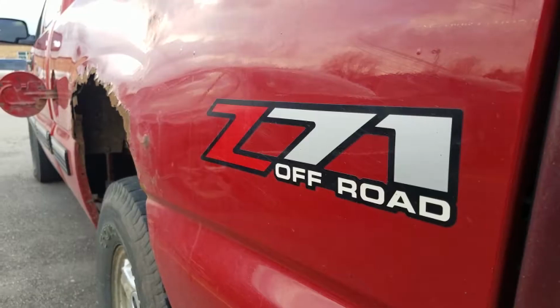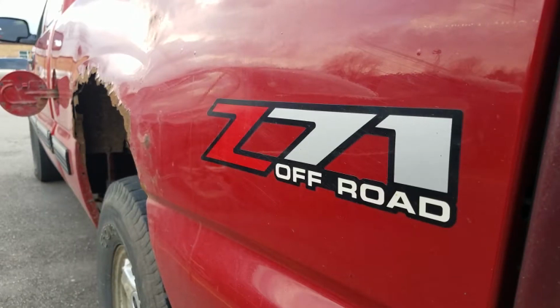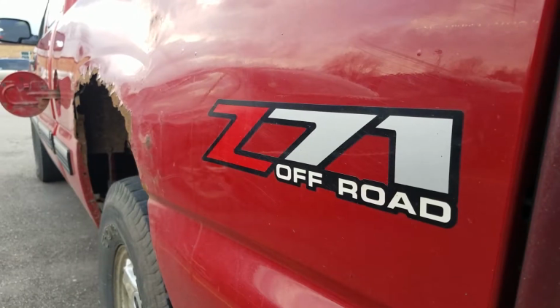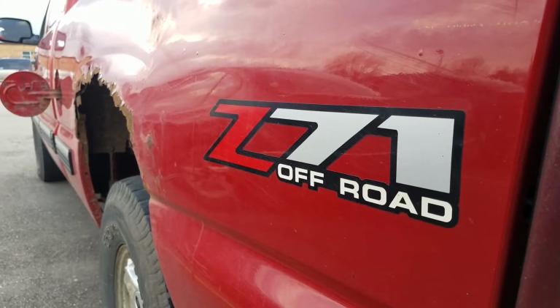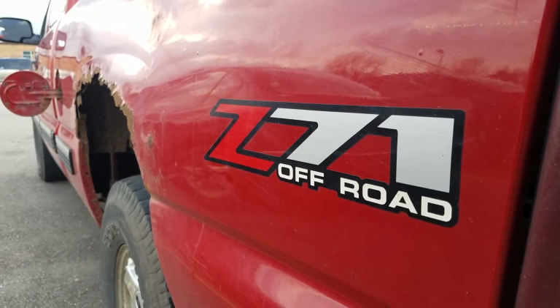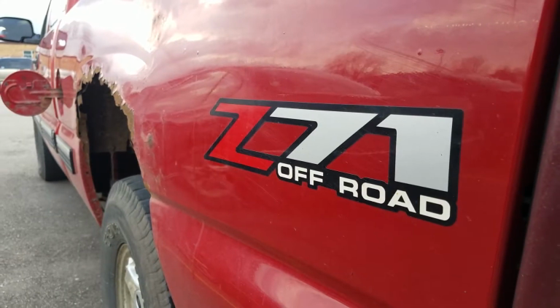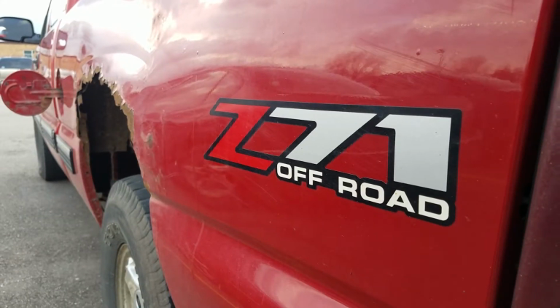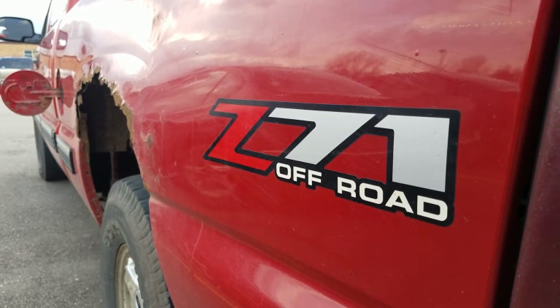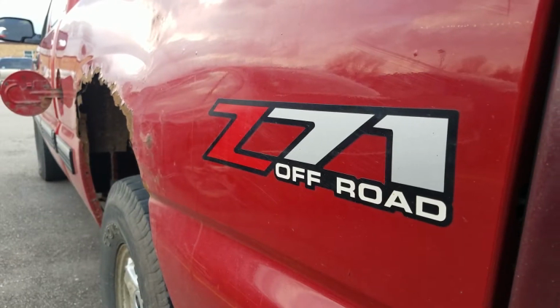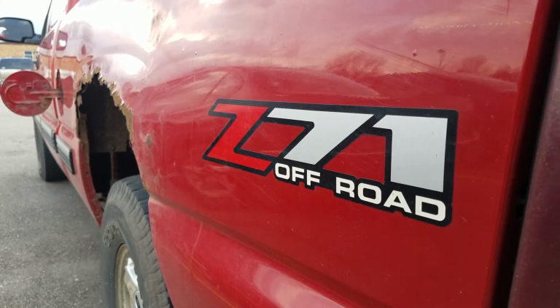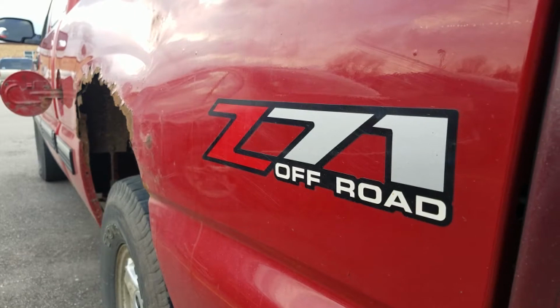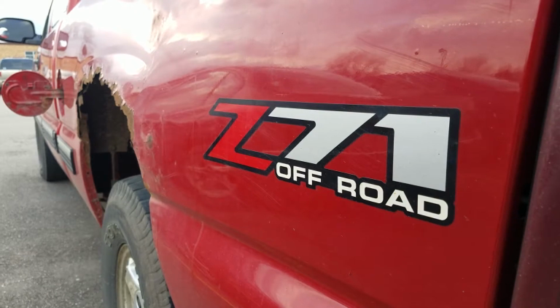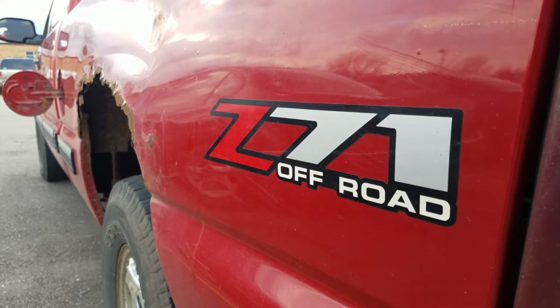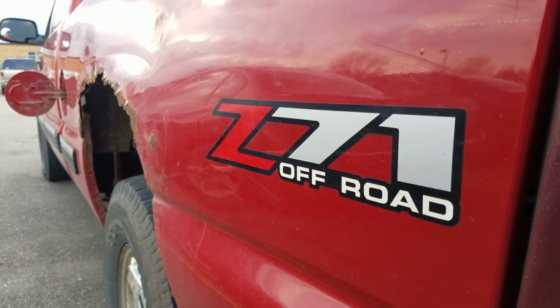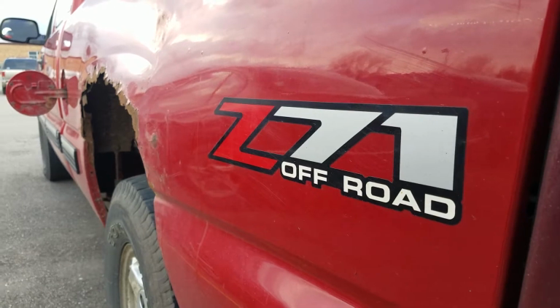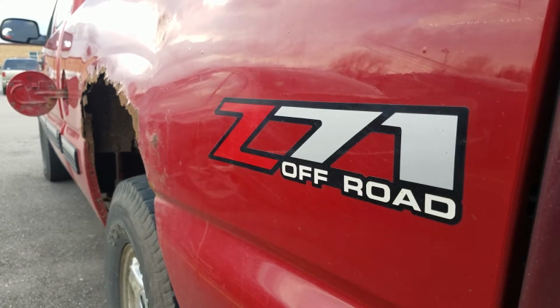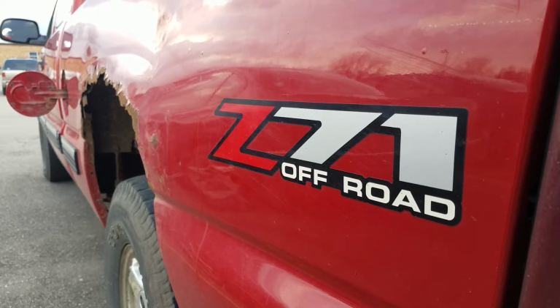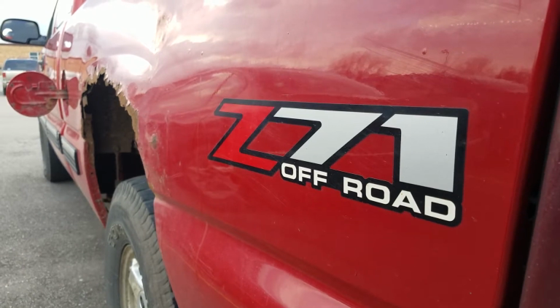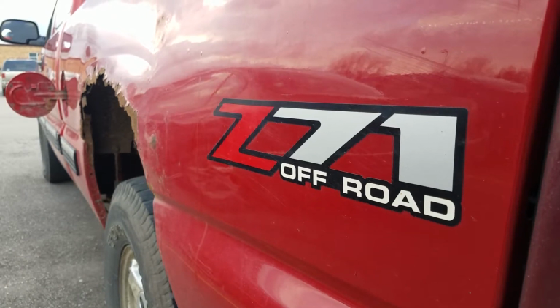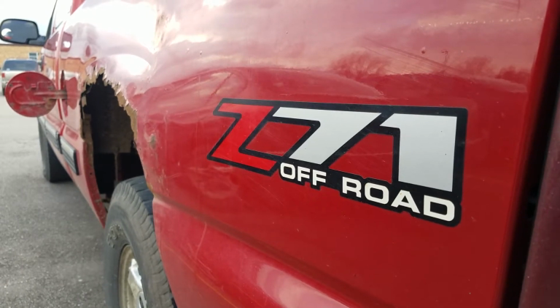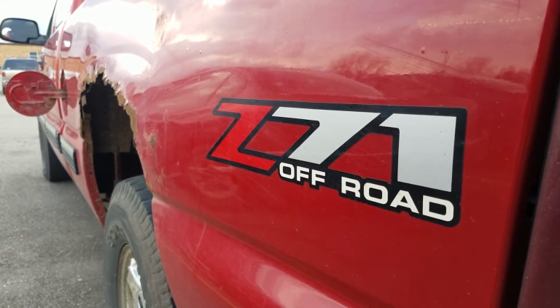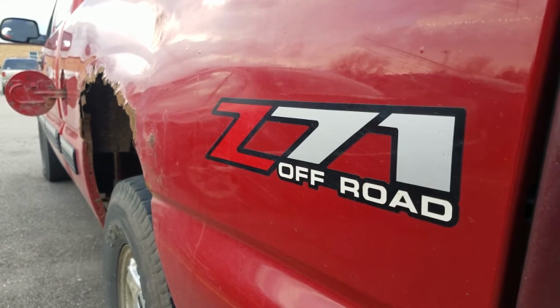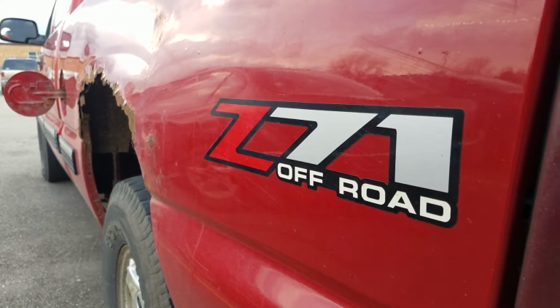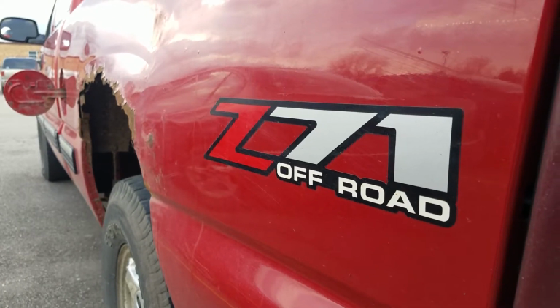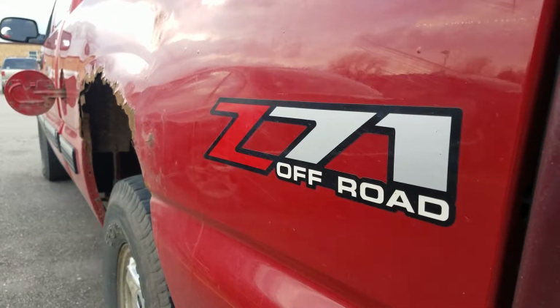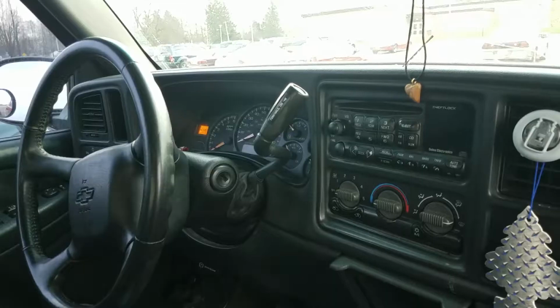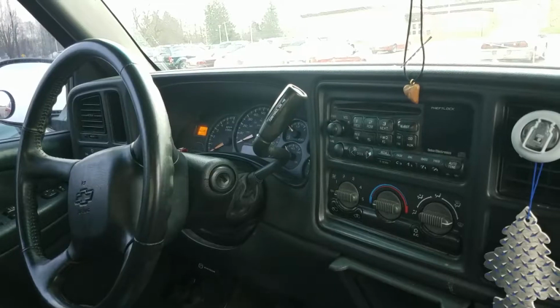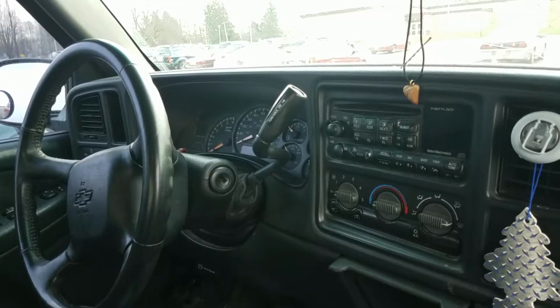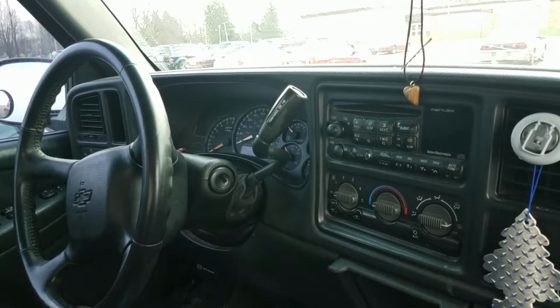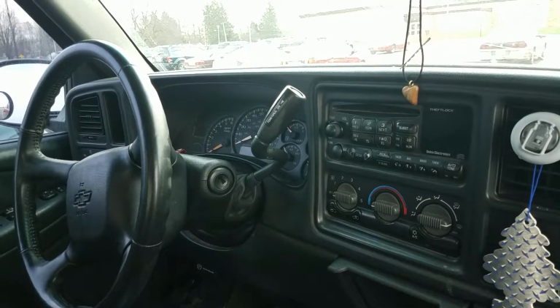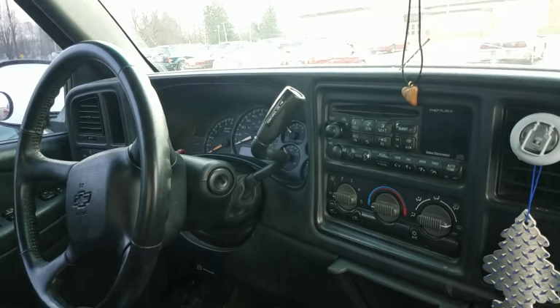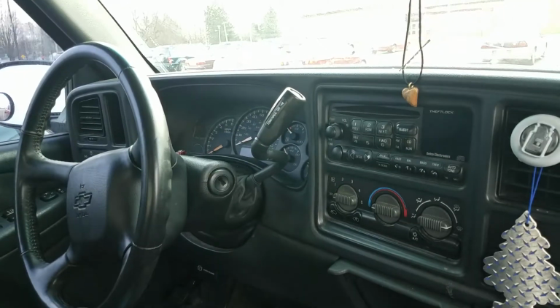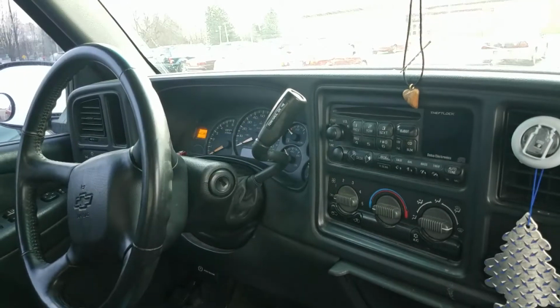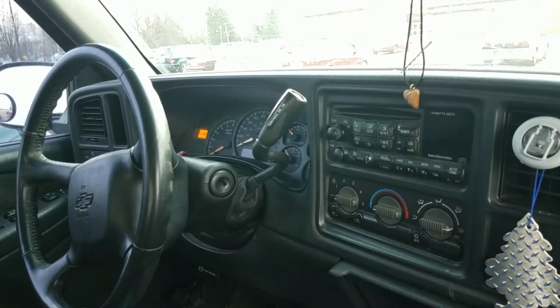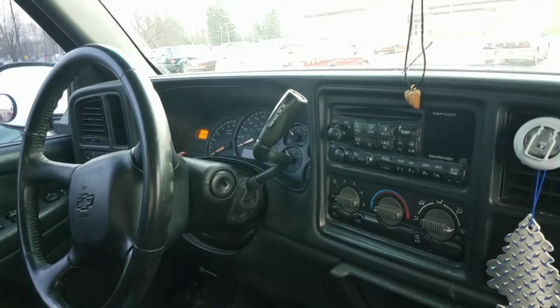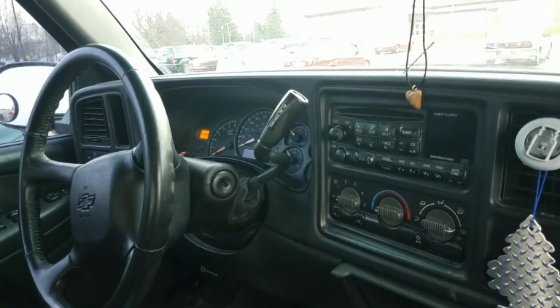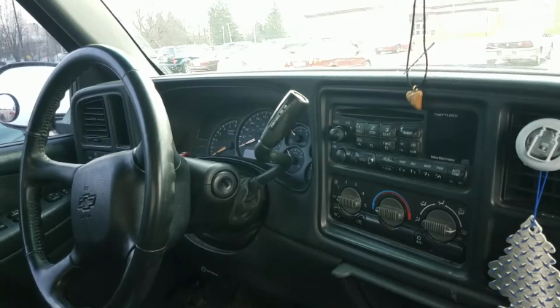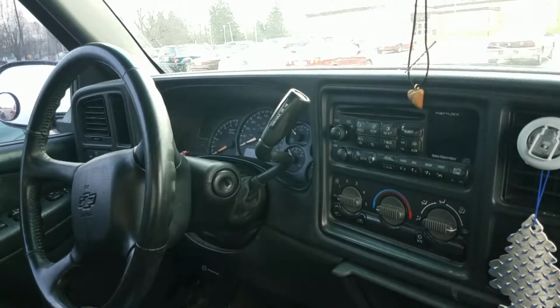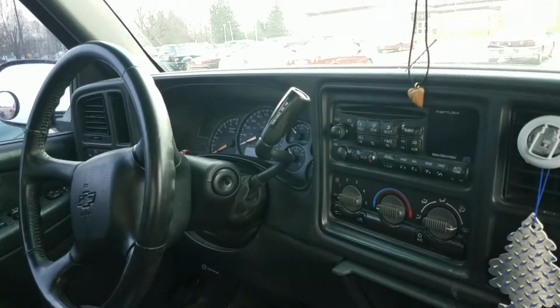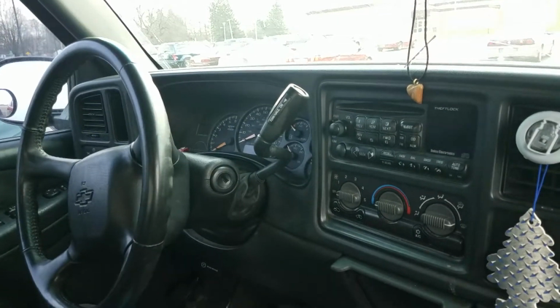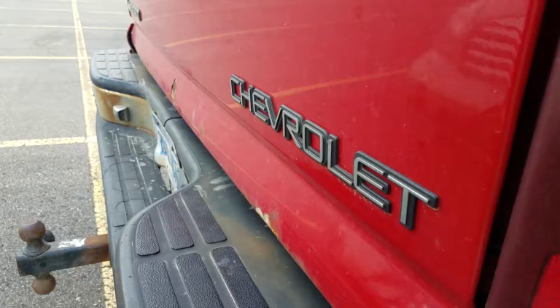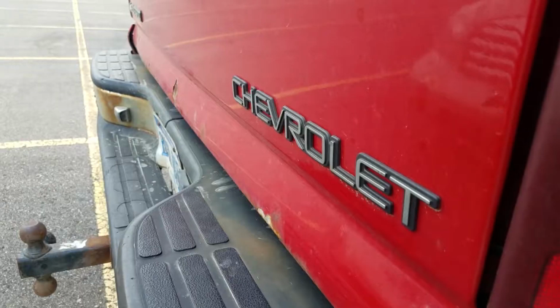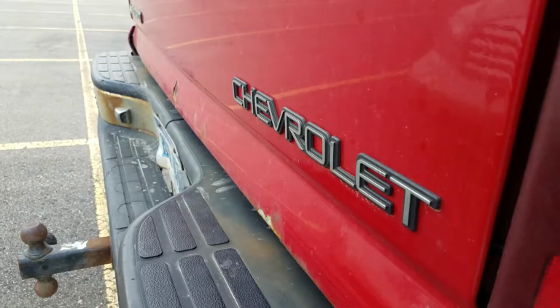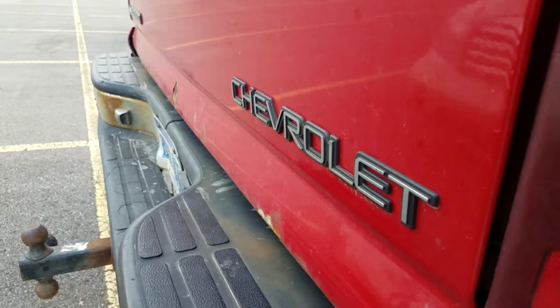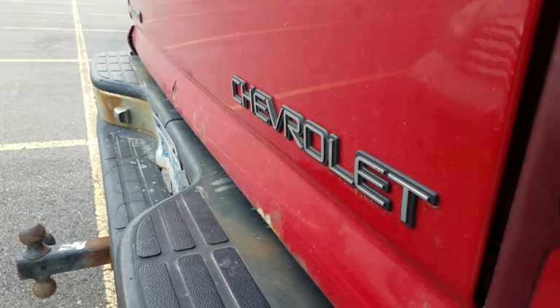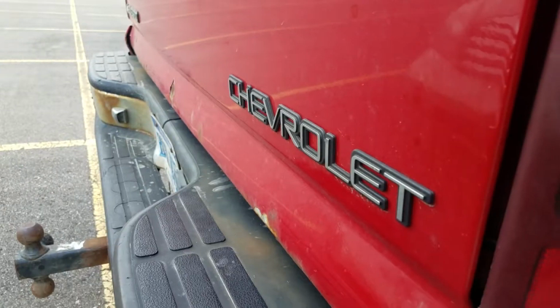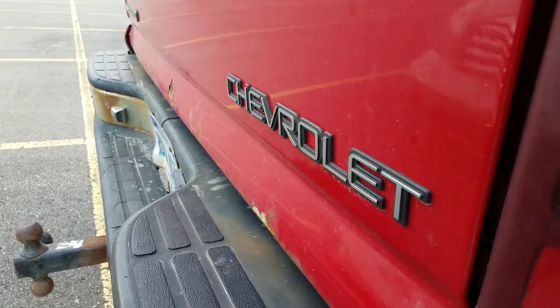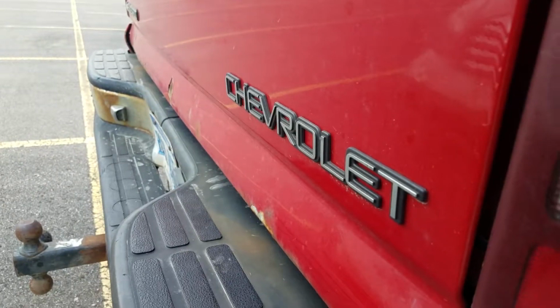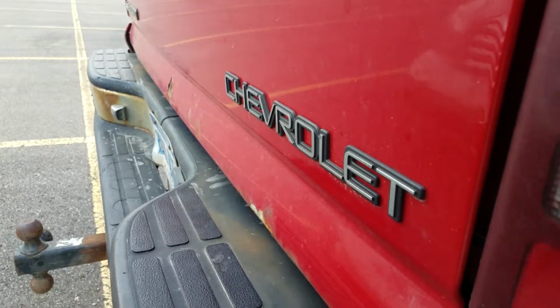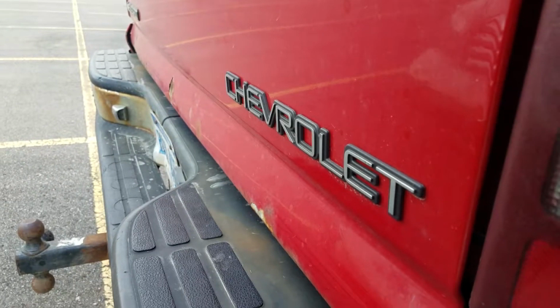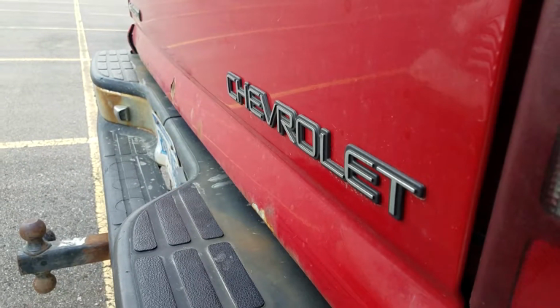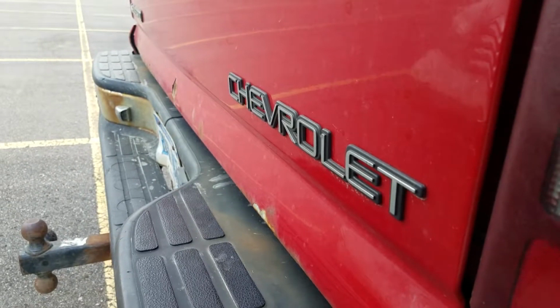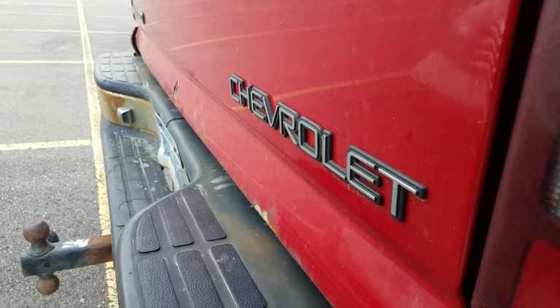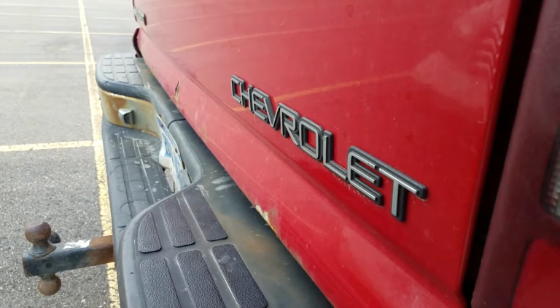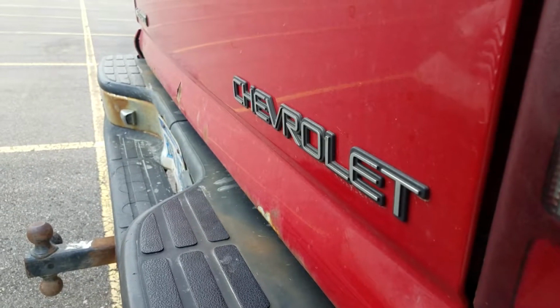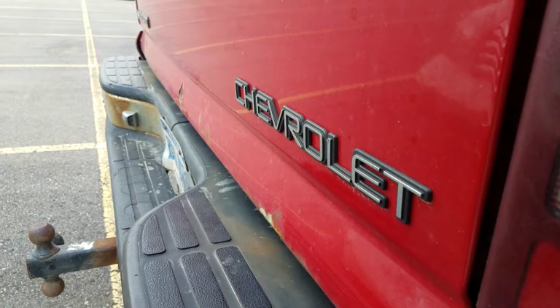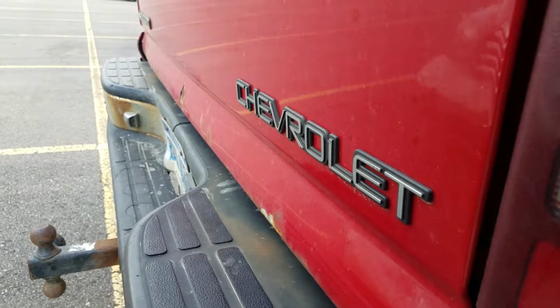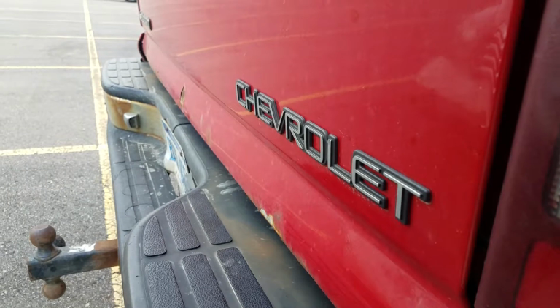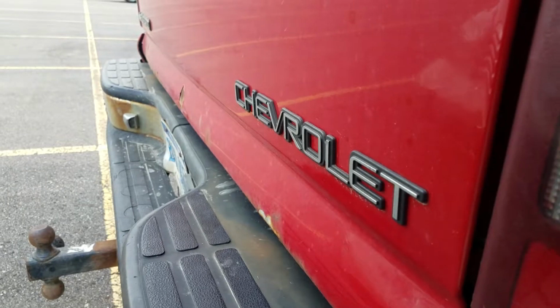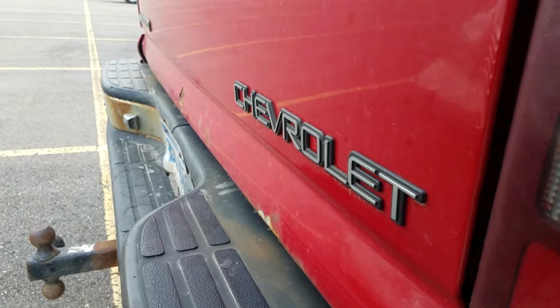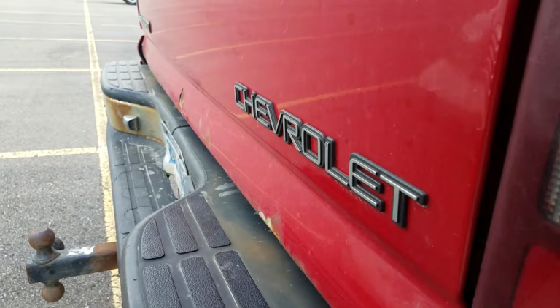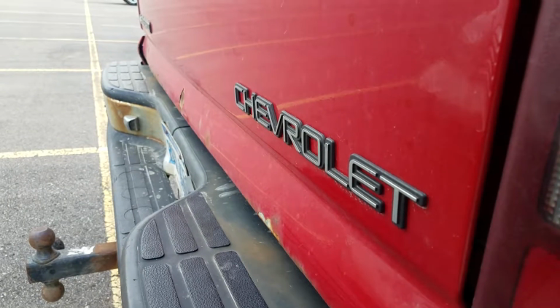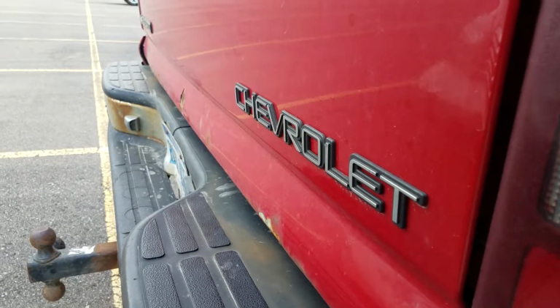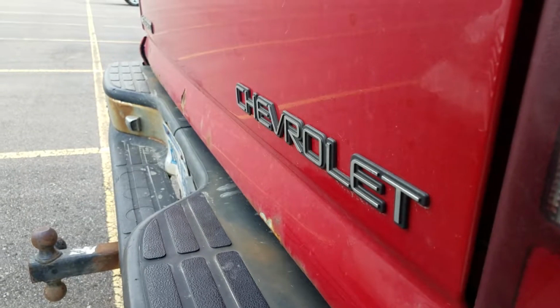In conclusion, the 2002 Chevy Silverado is a nice truck. It's red. Red is a very nice color.